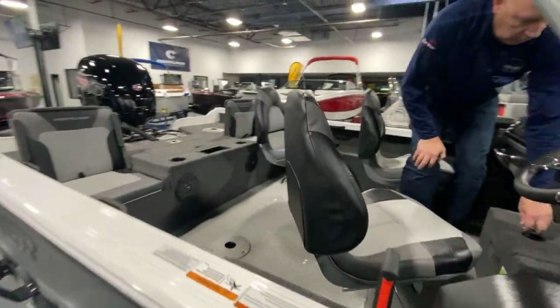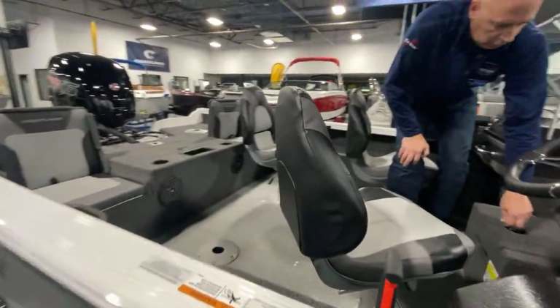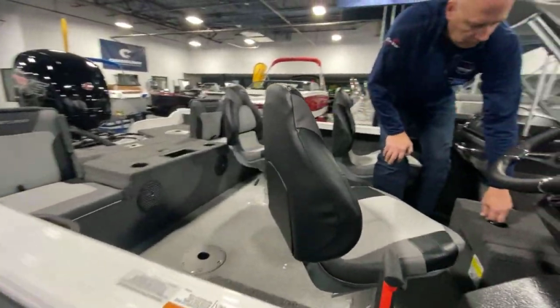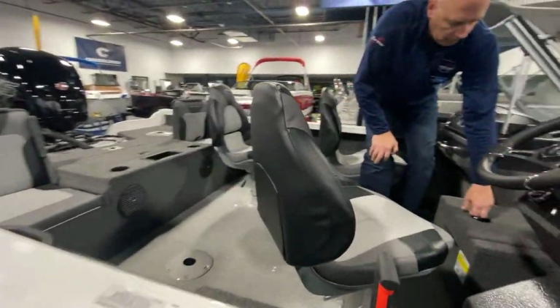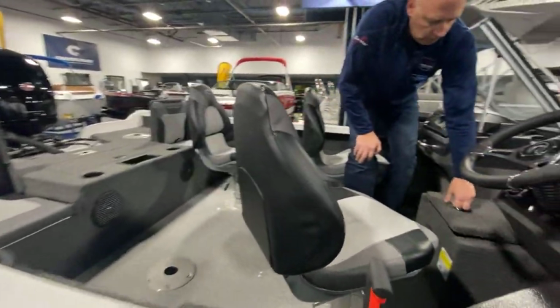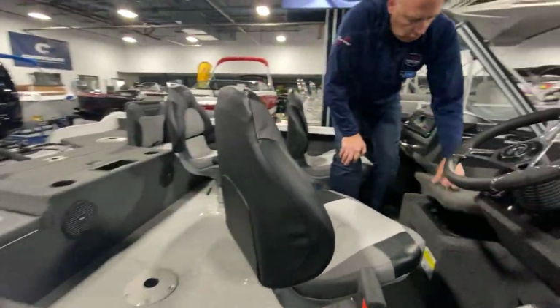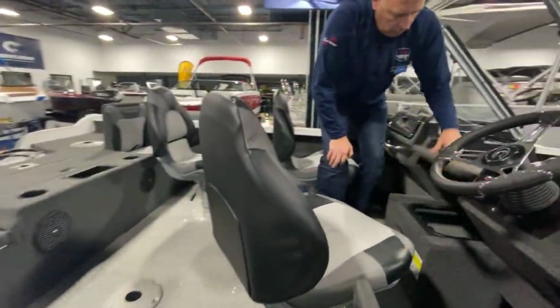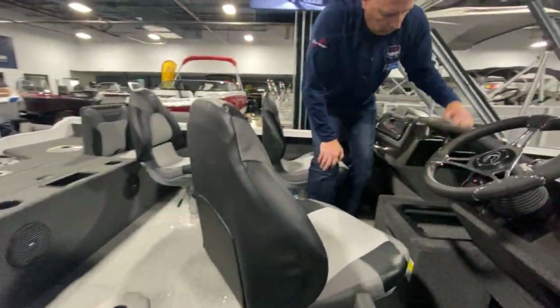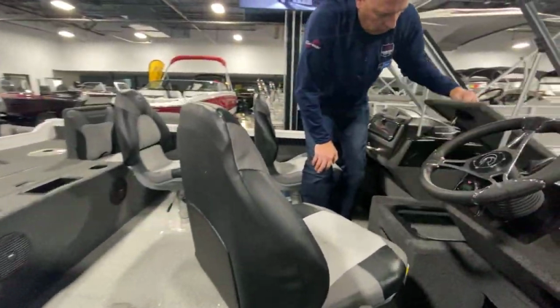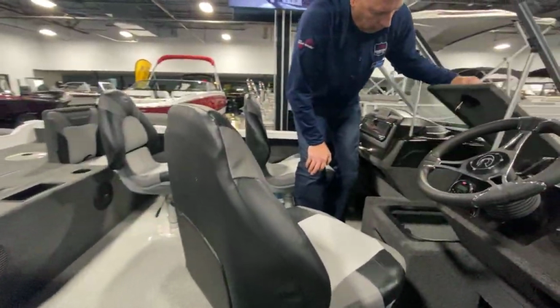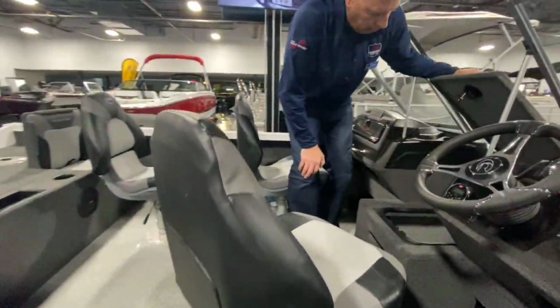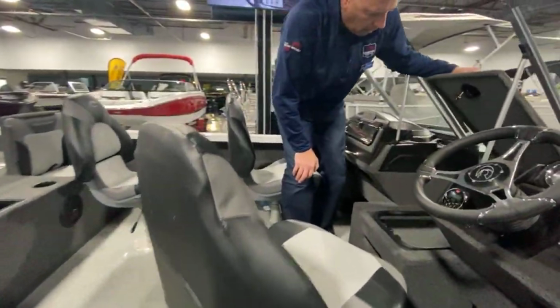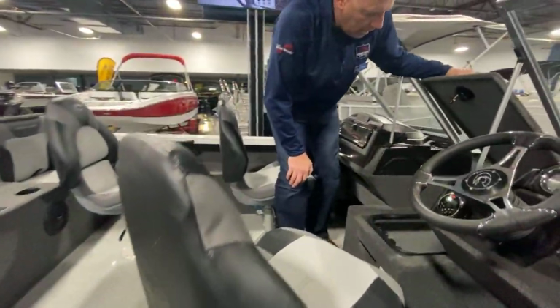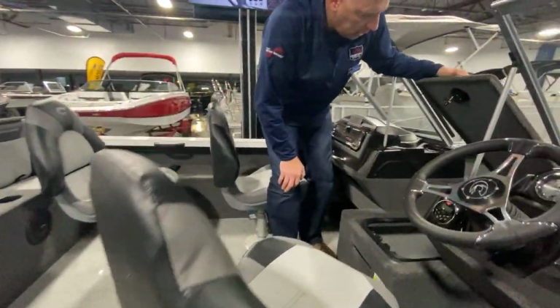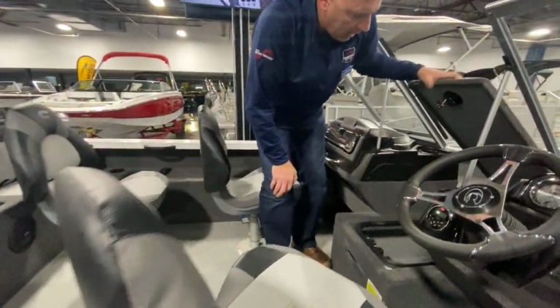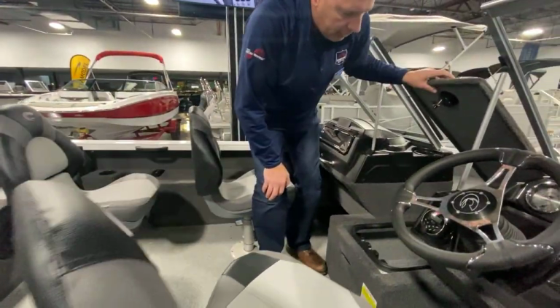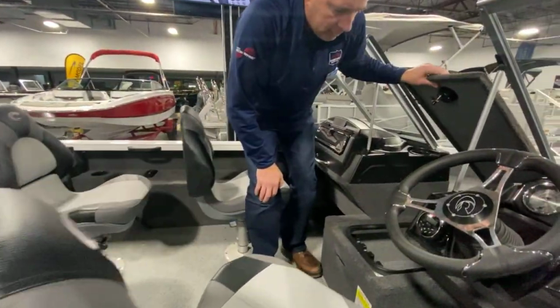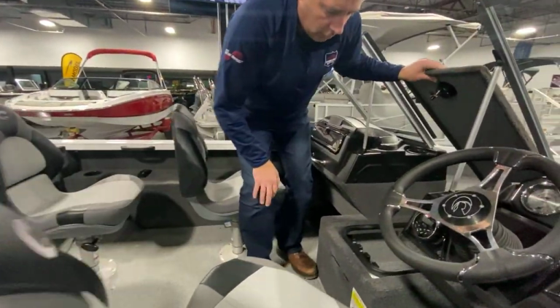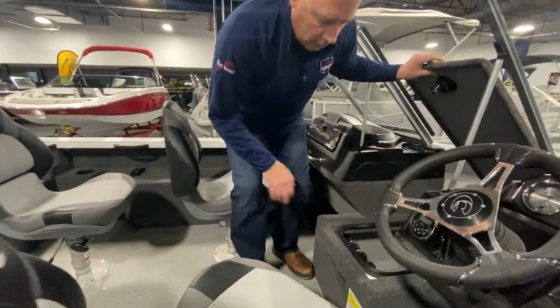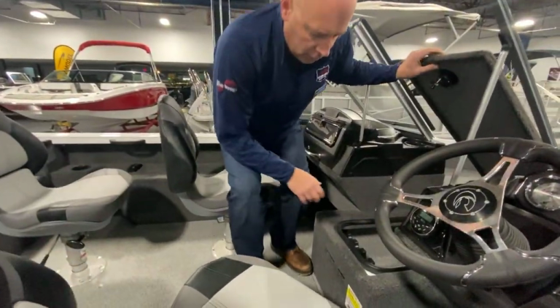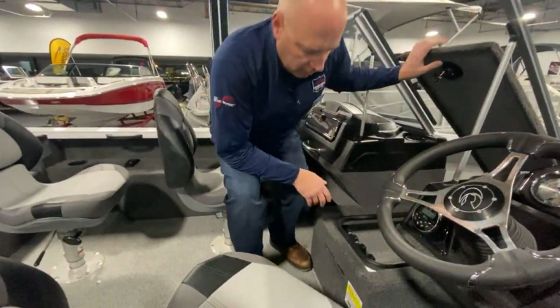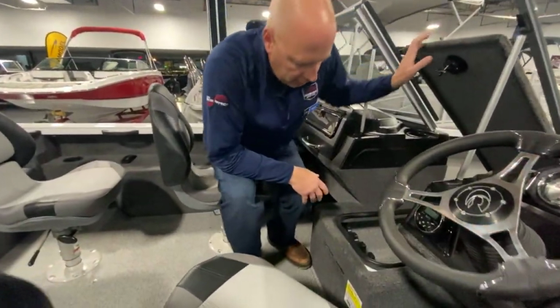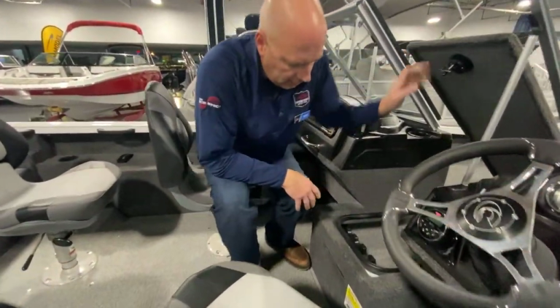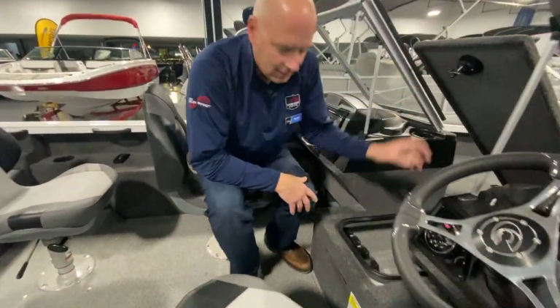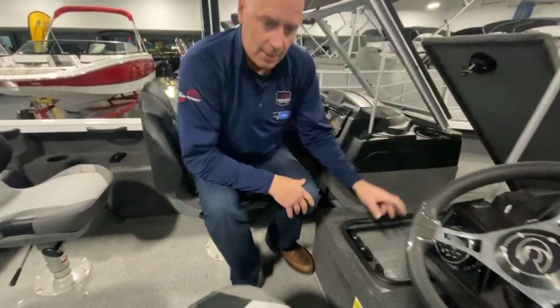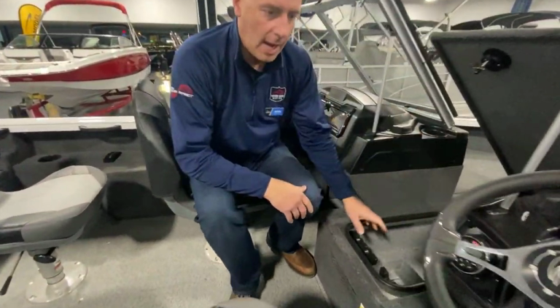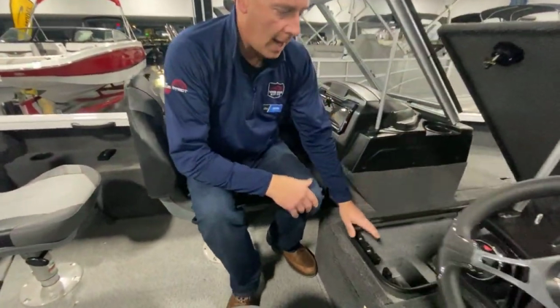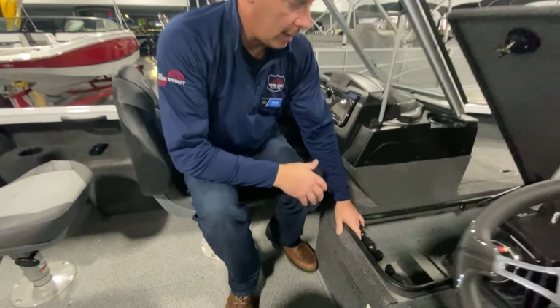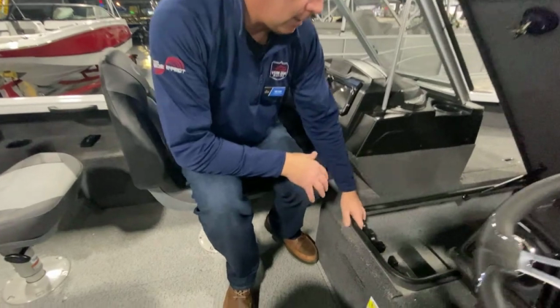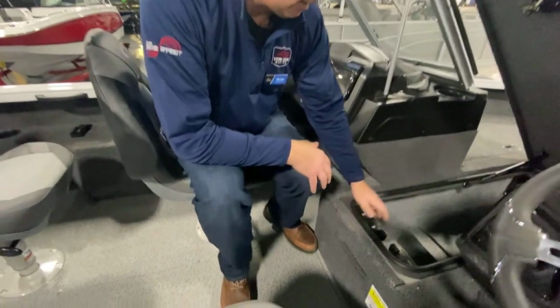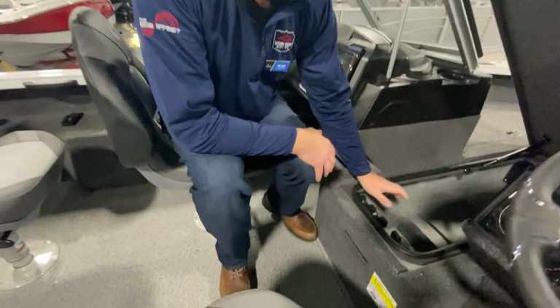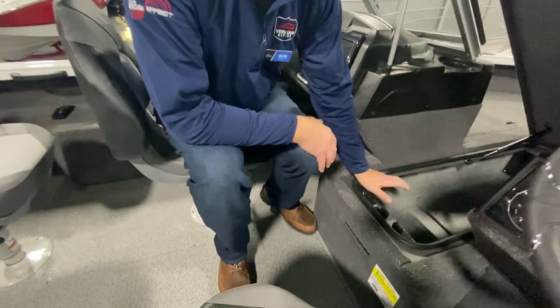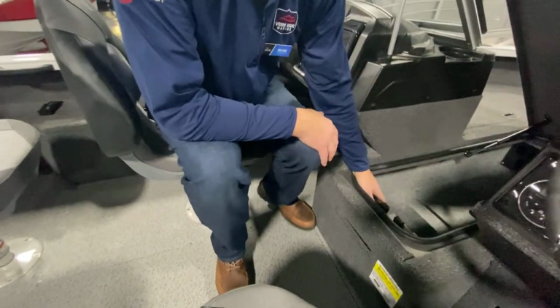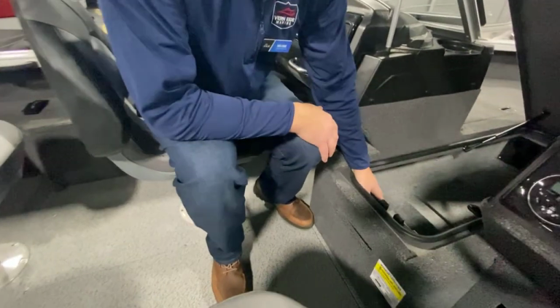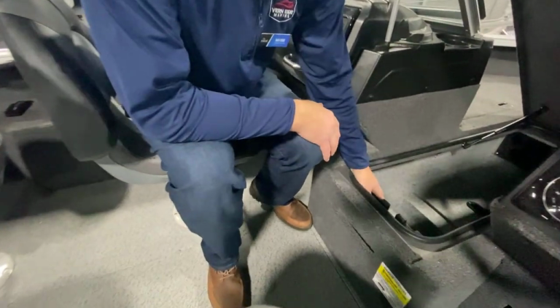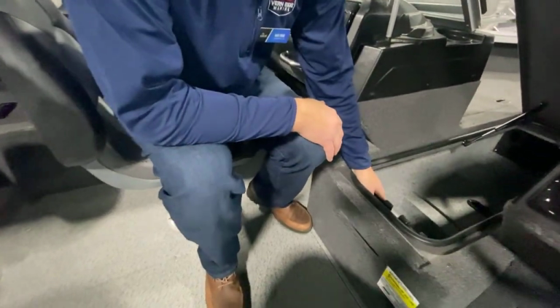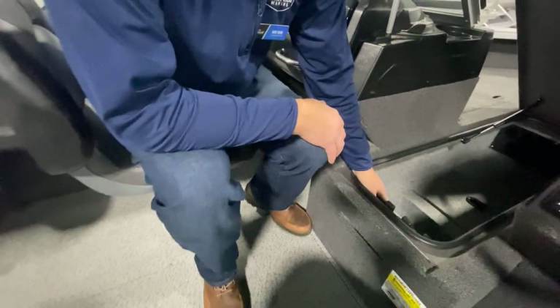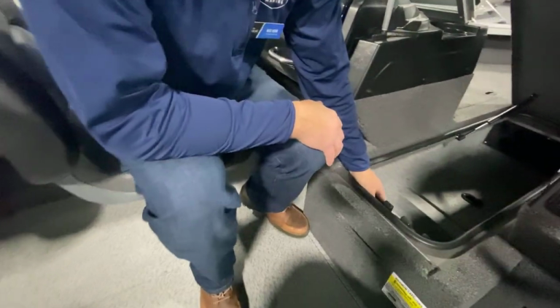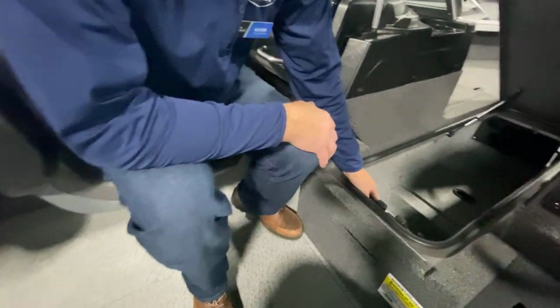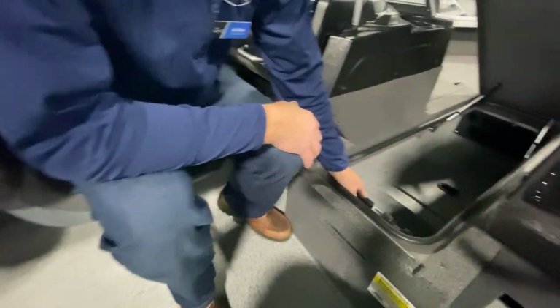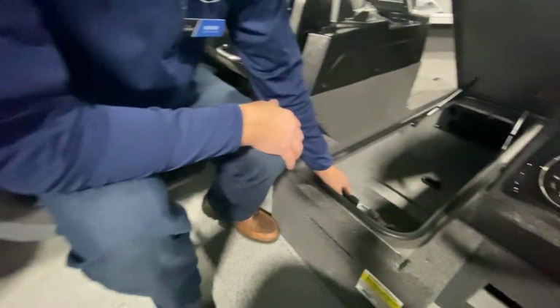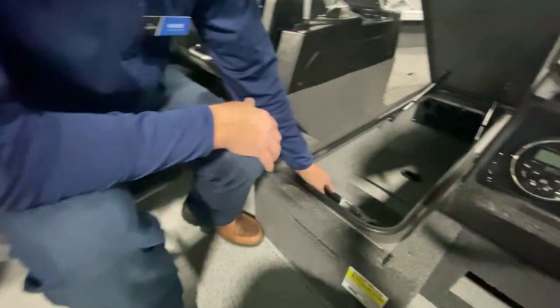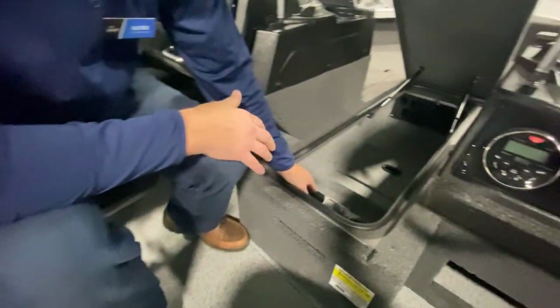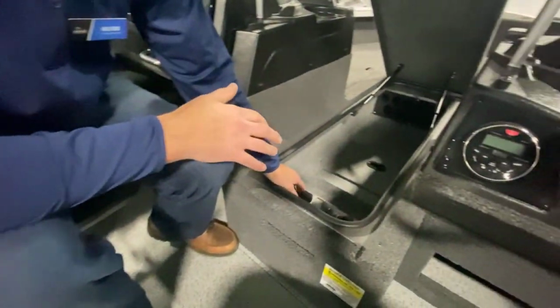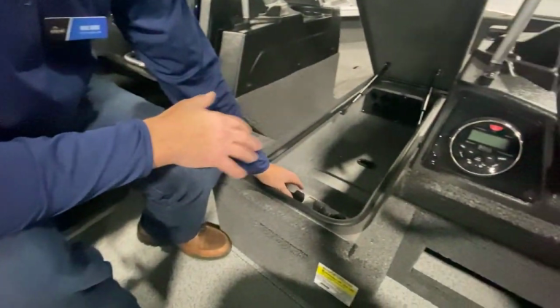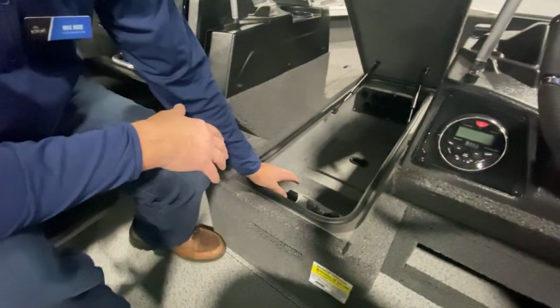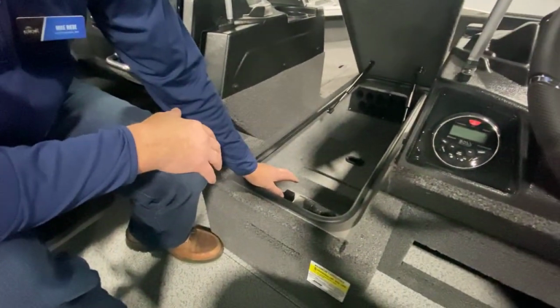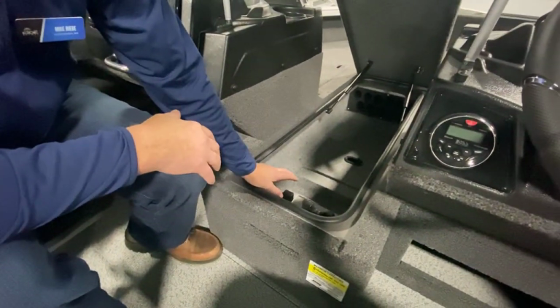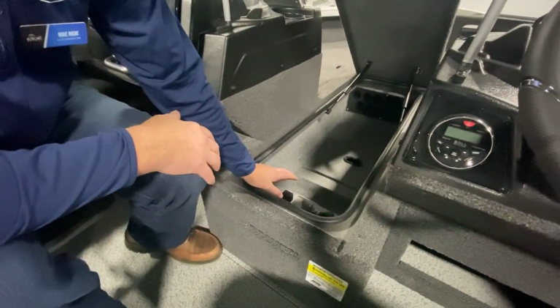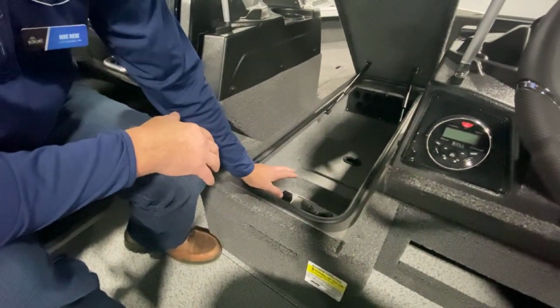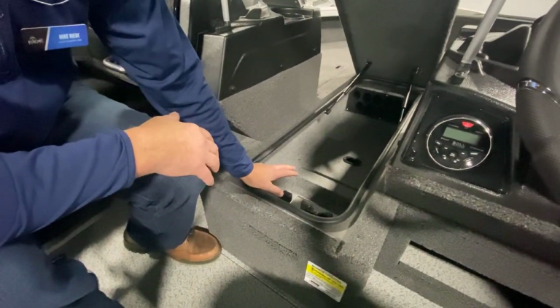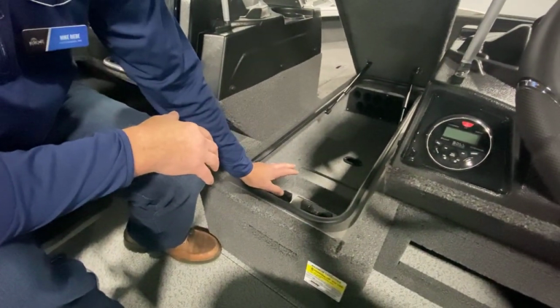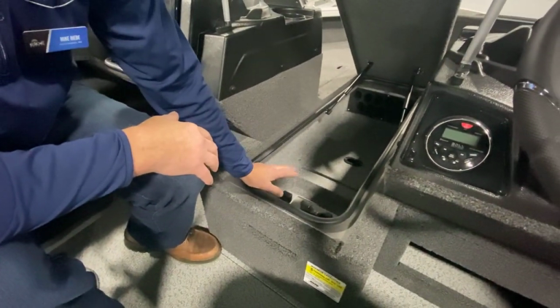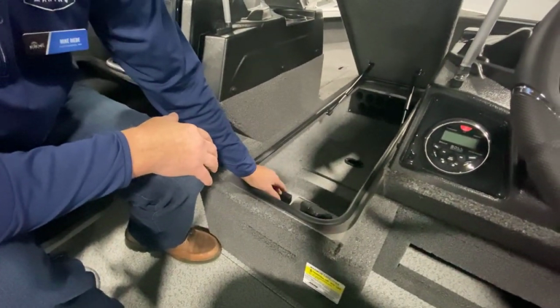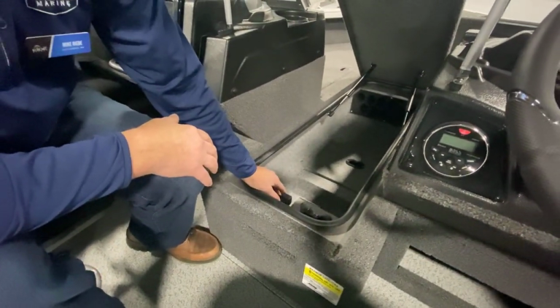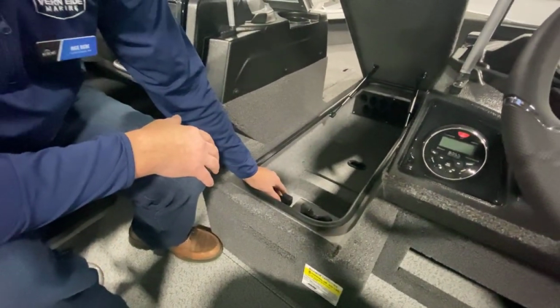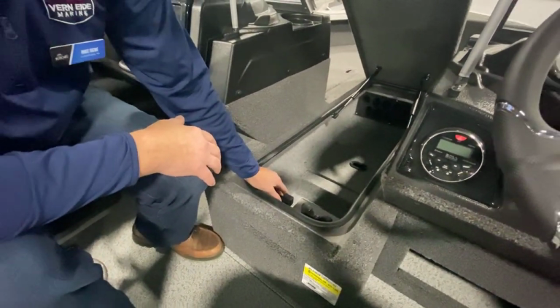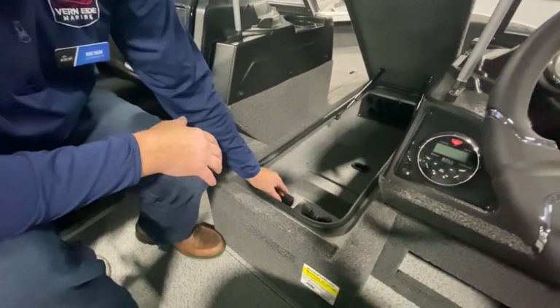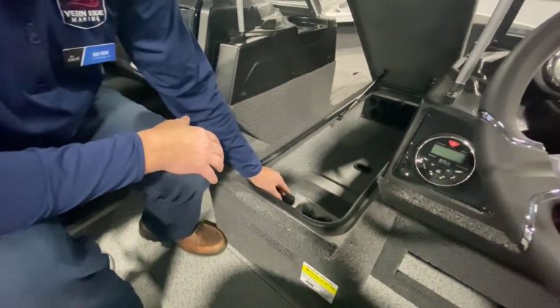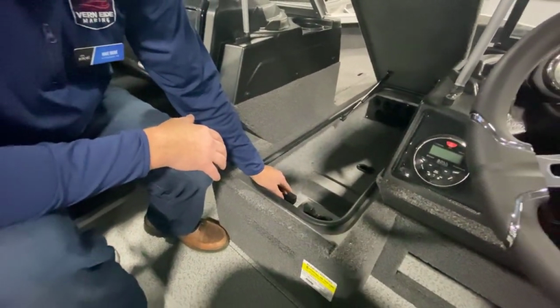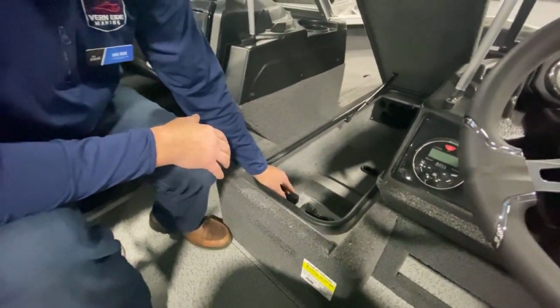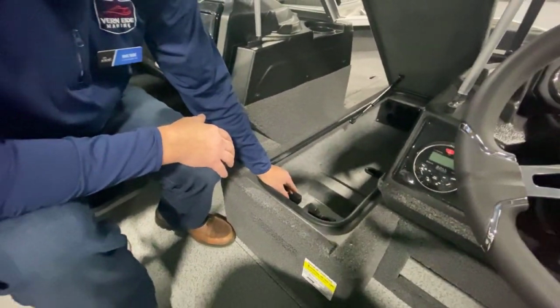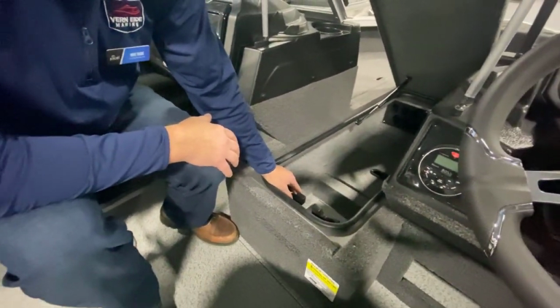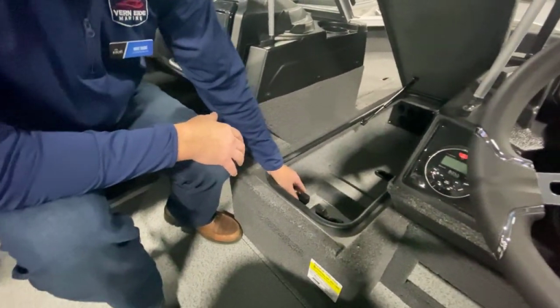Aluminum boat with rod locker storage — it's got it. Lots of rod storage, twelve rod capacity.